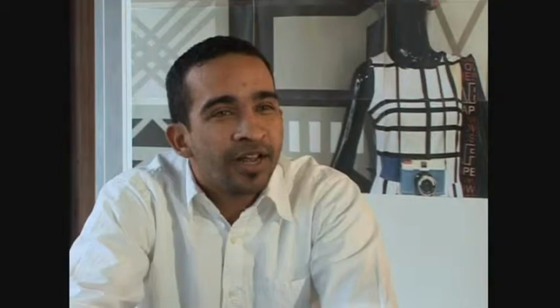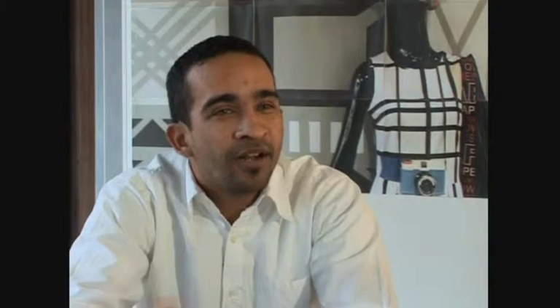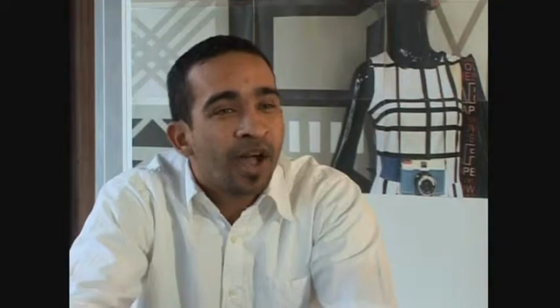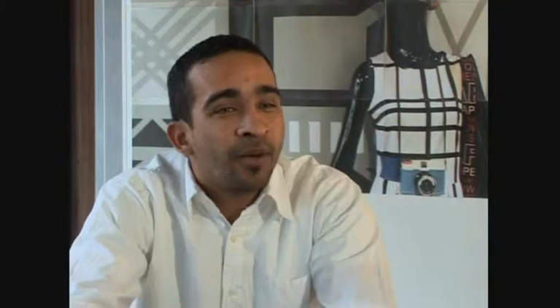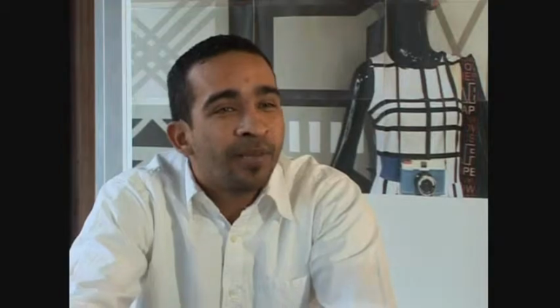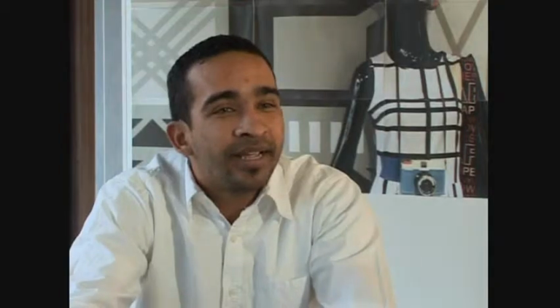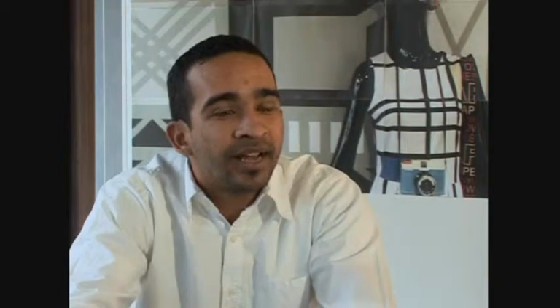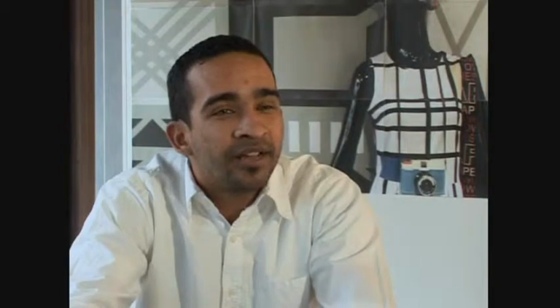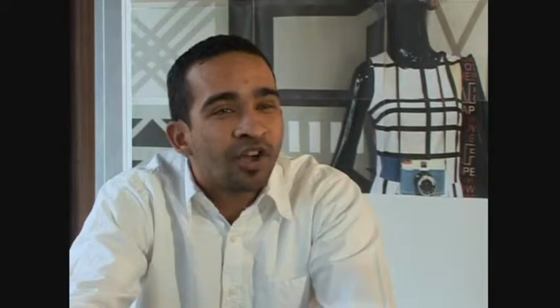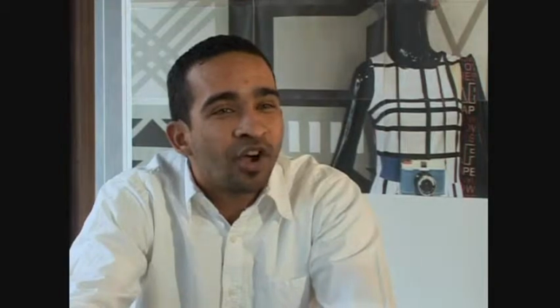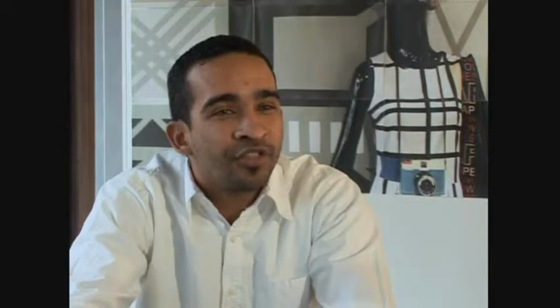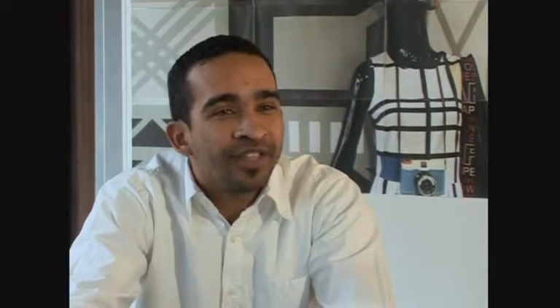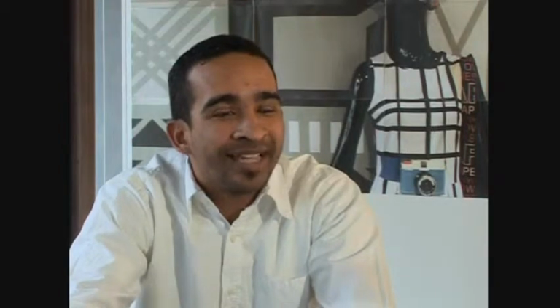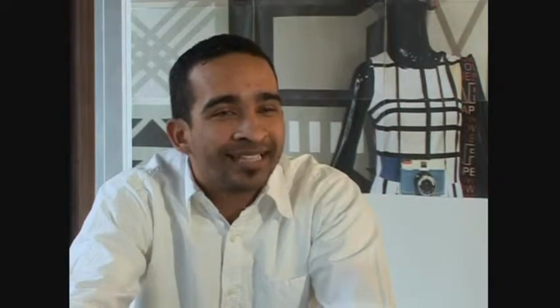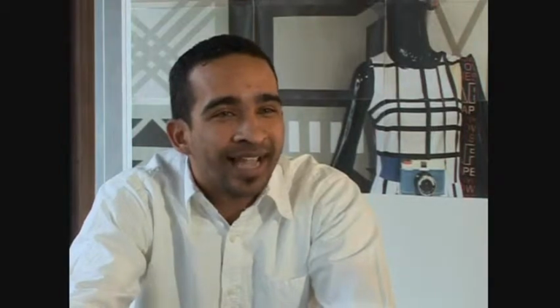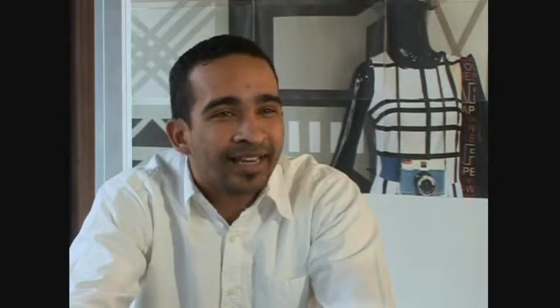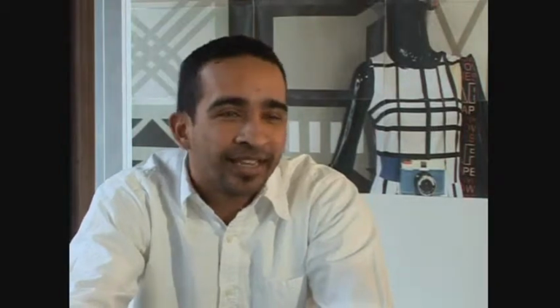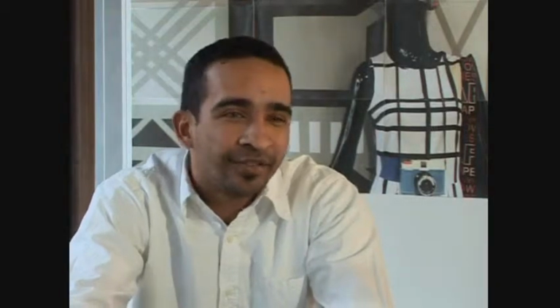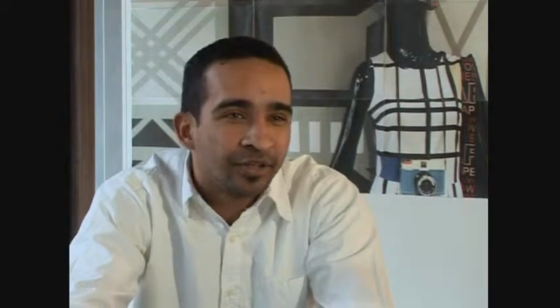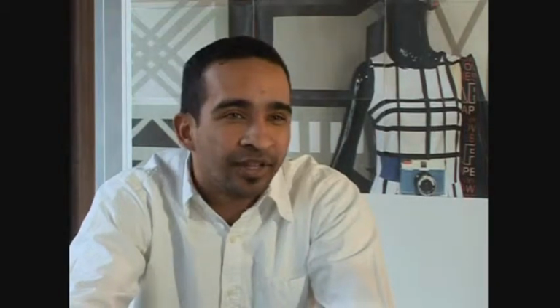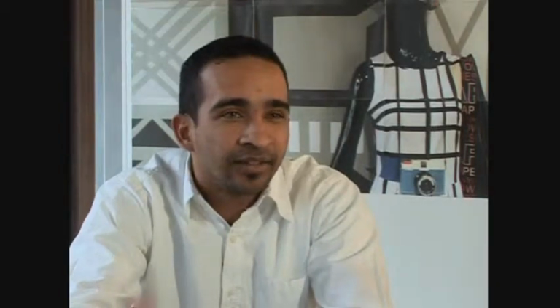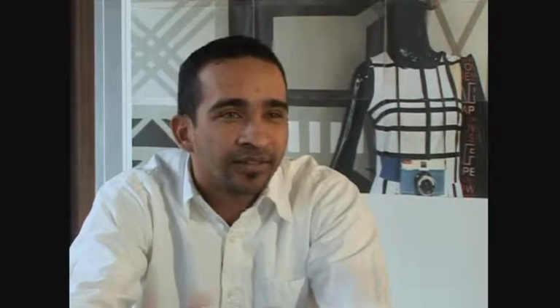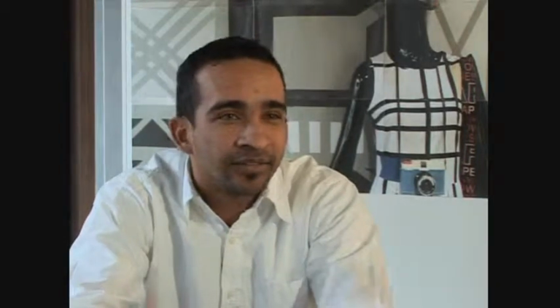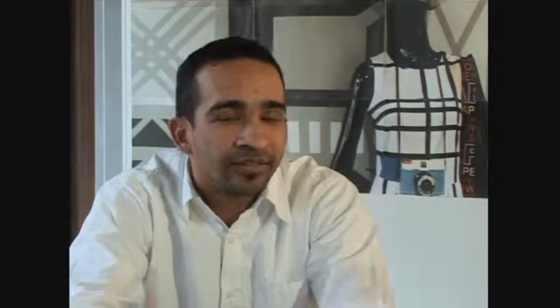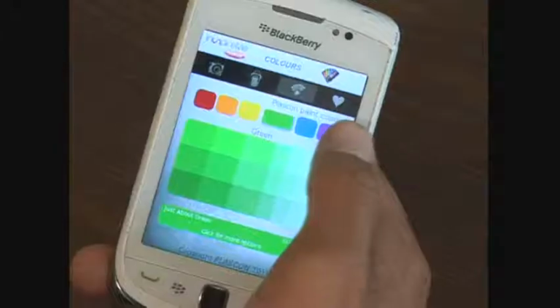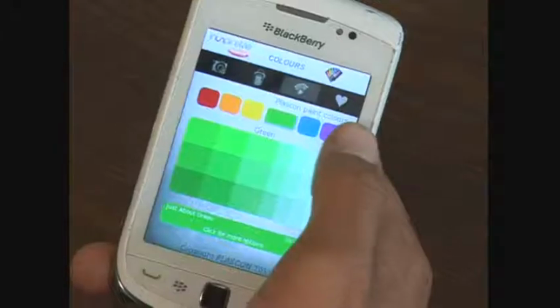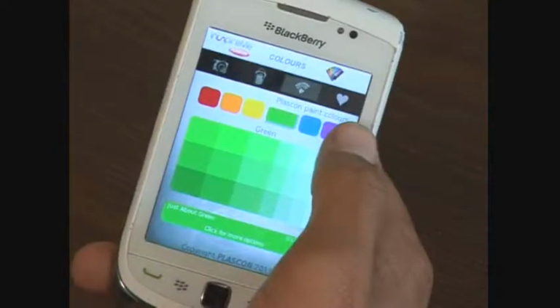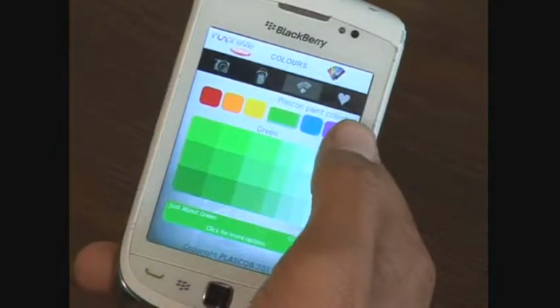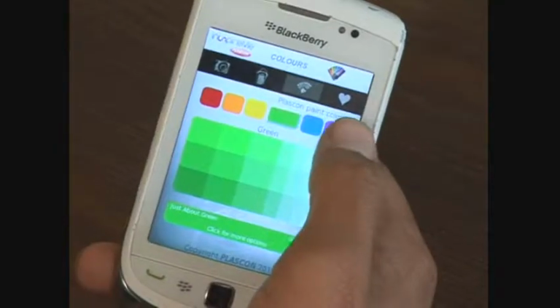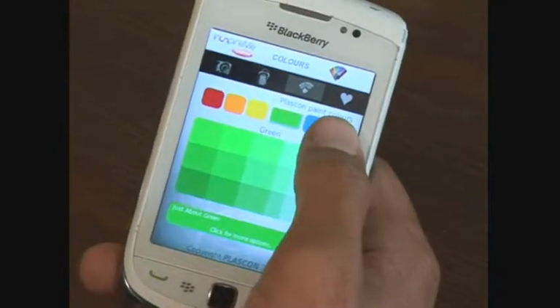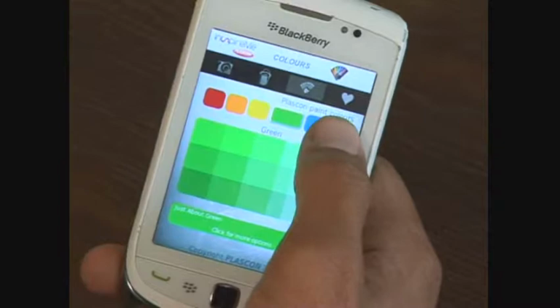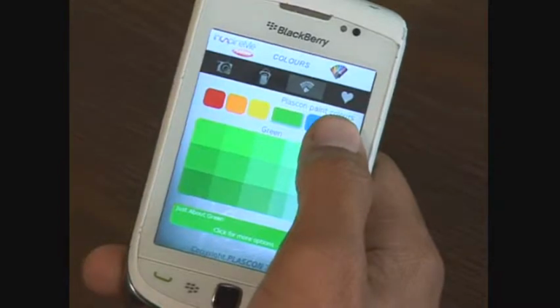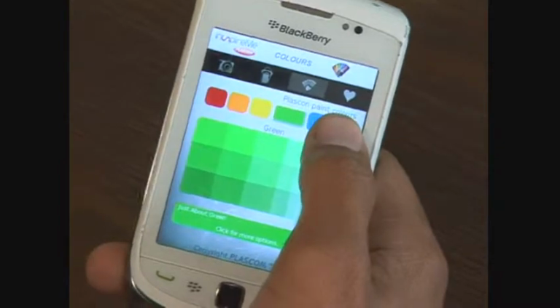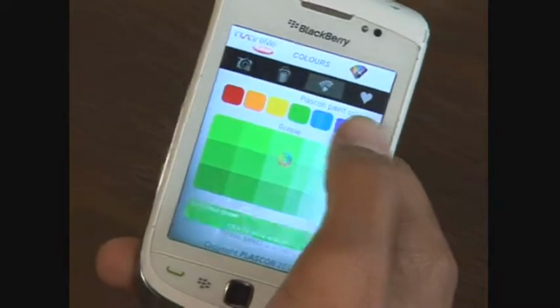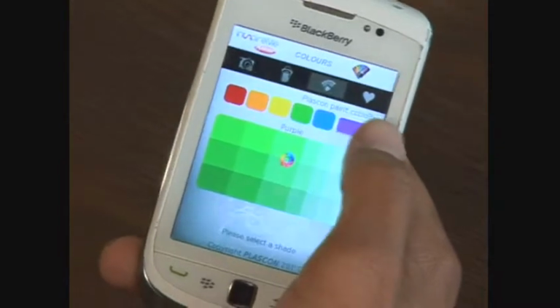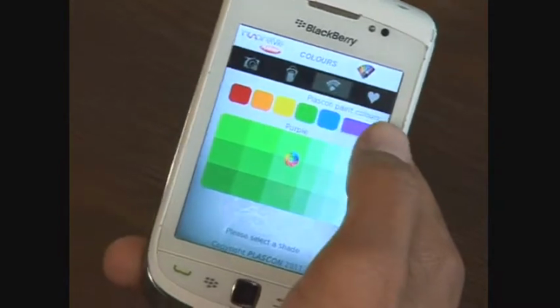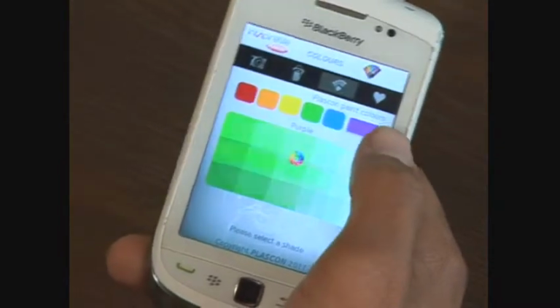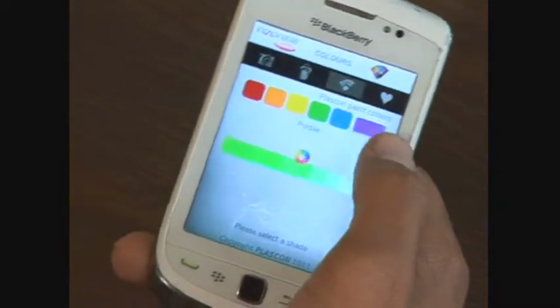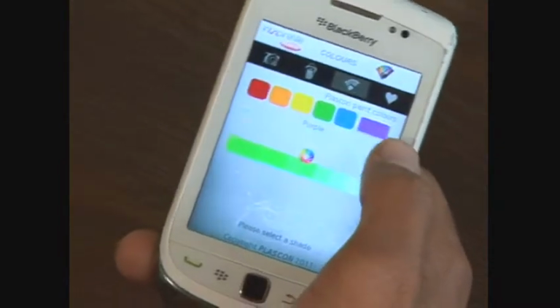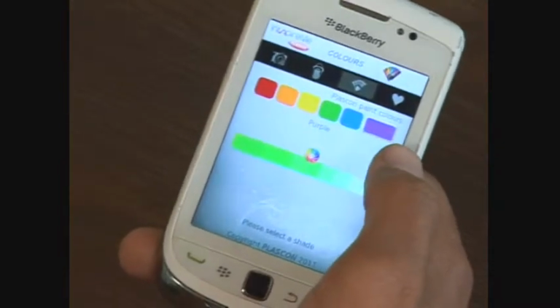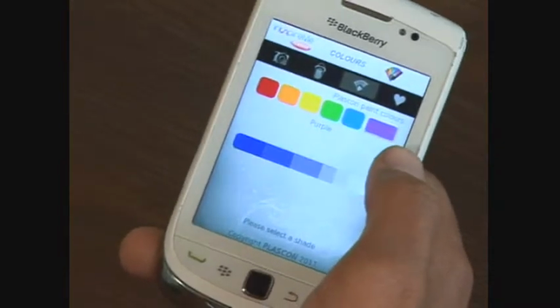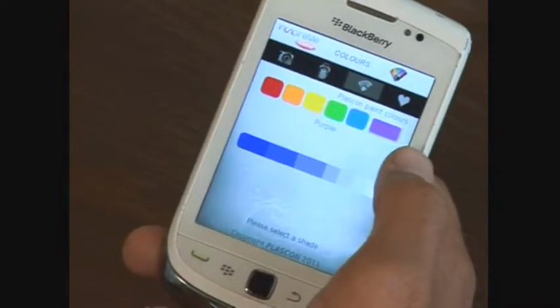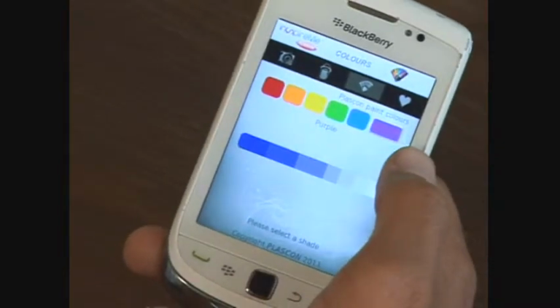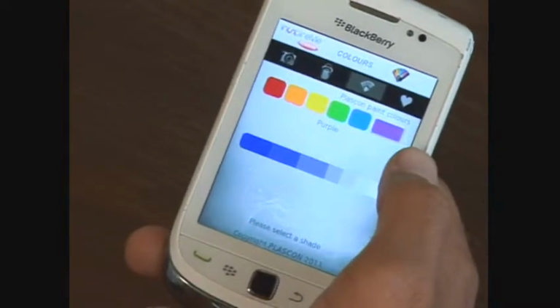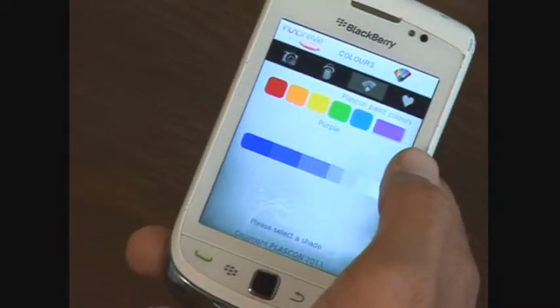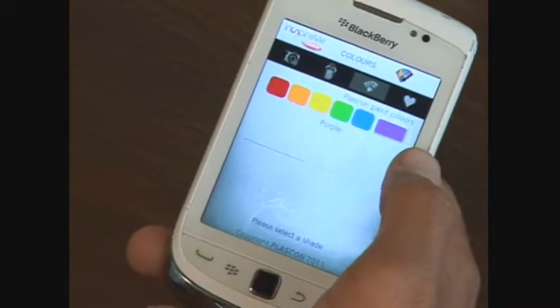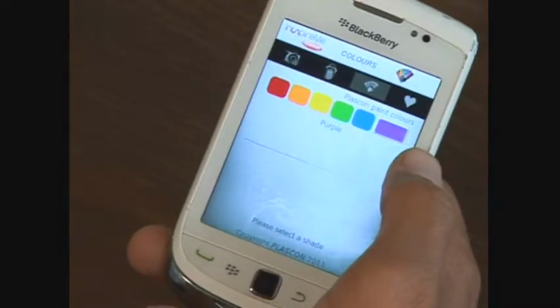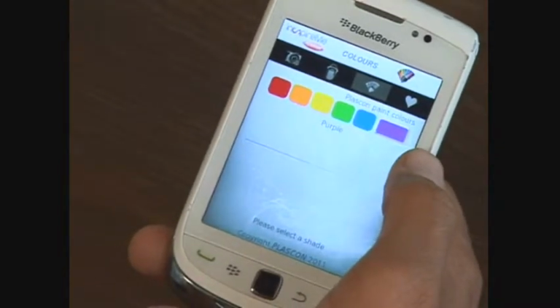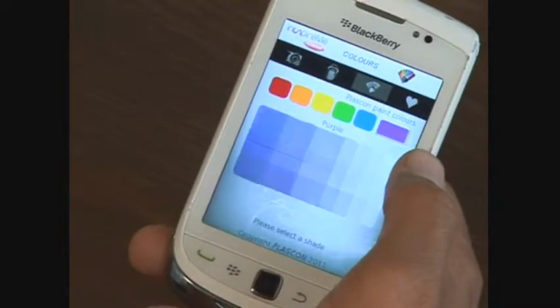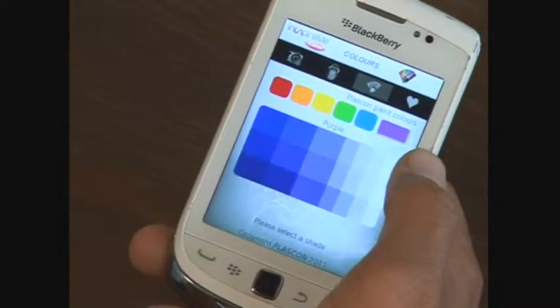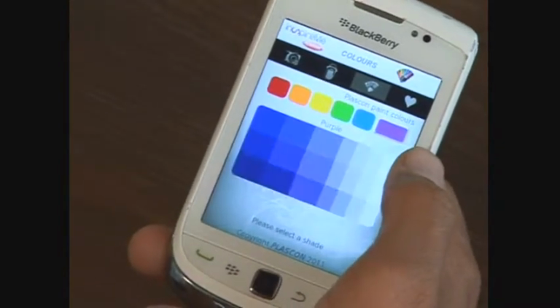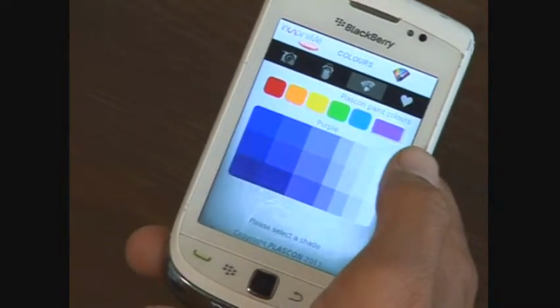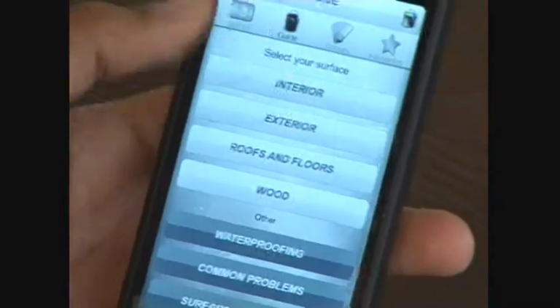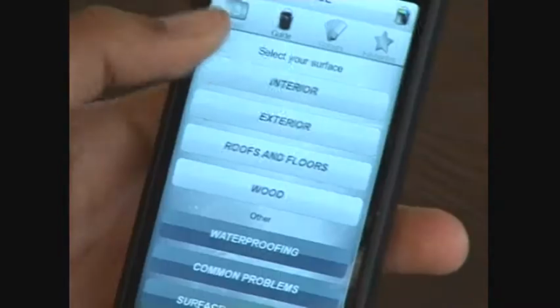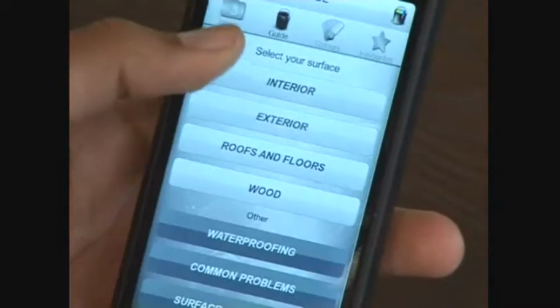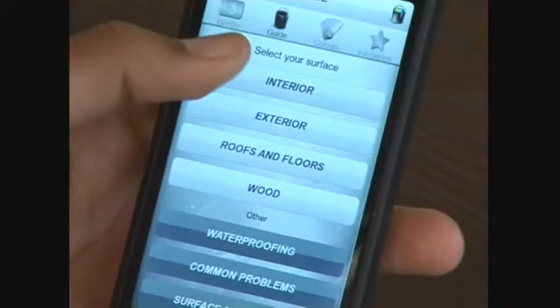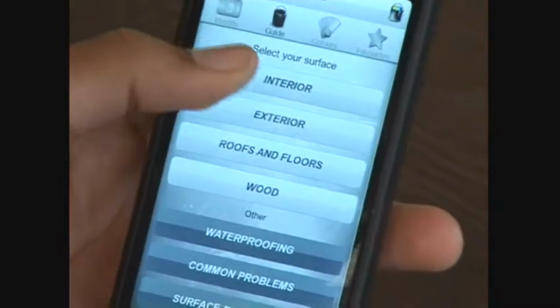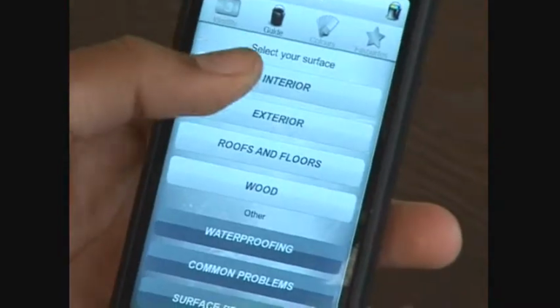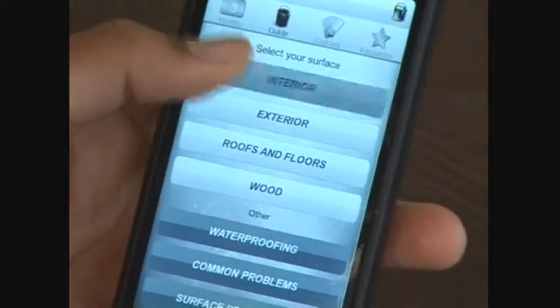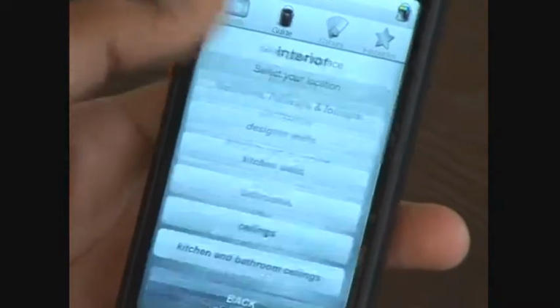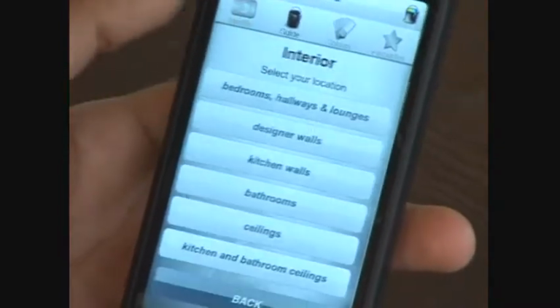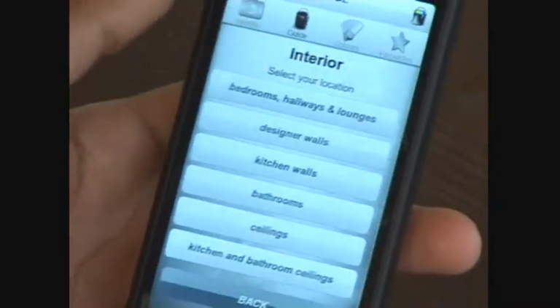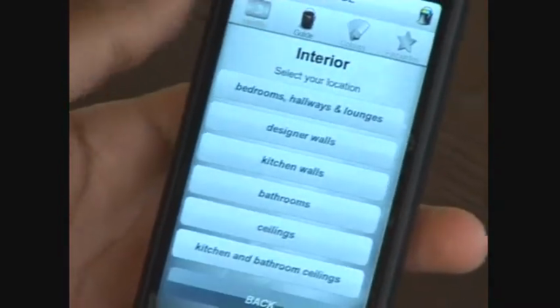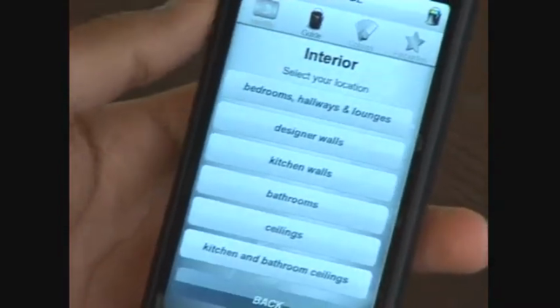Now, how many colors are there exactly, give or take? We've included all the Plaskon colors, which is roughly about 16,000 colors.